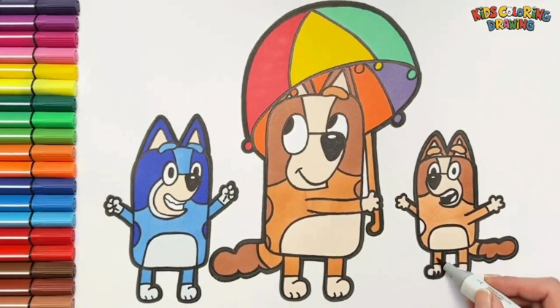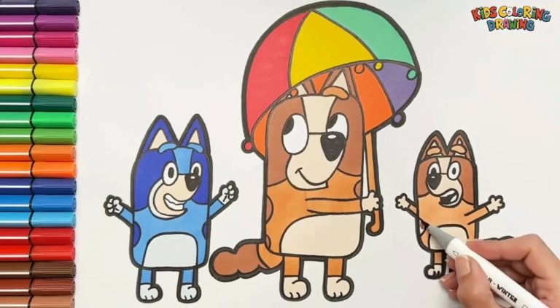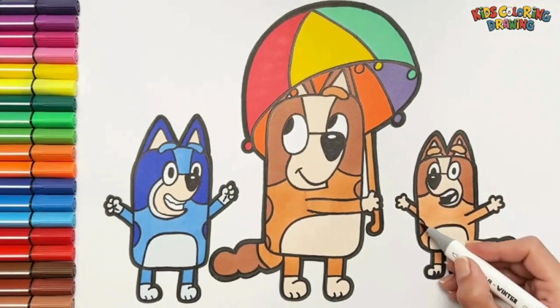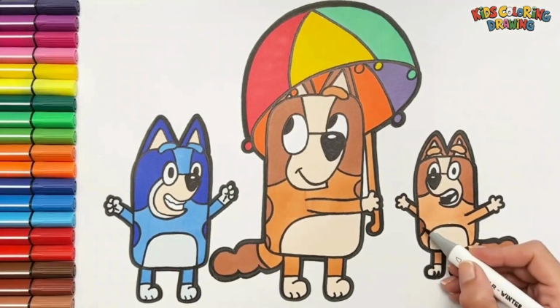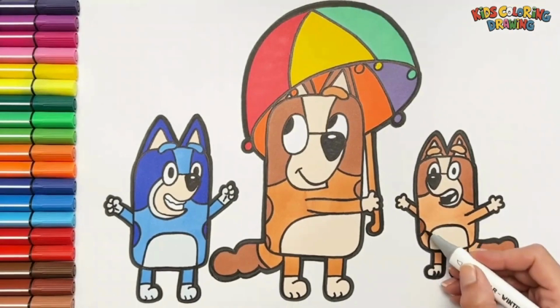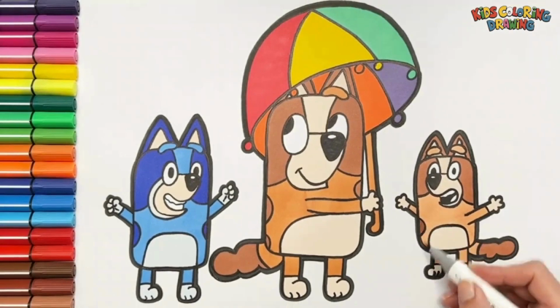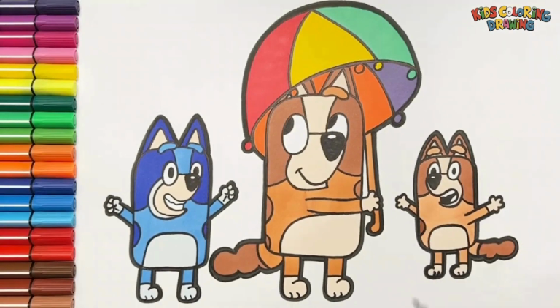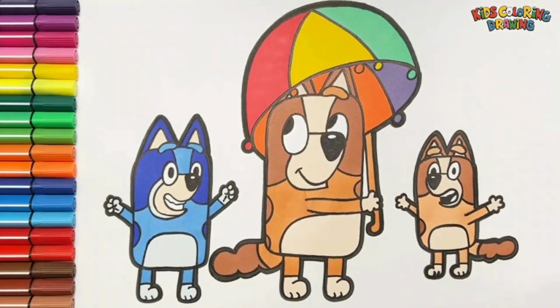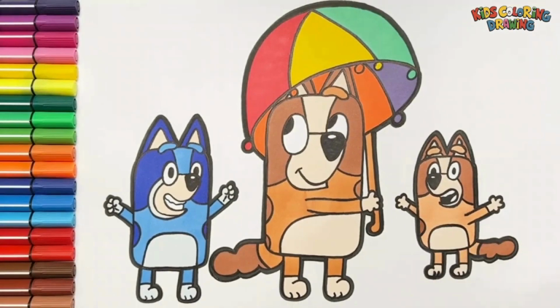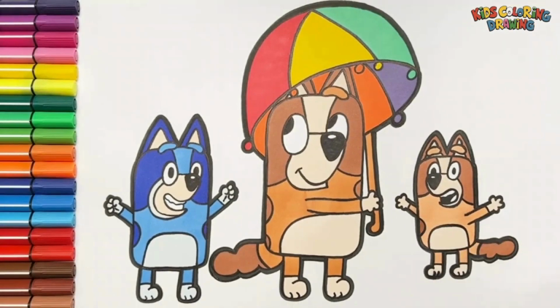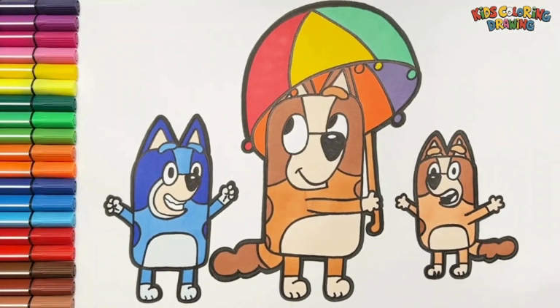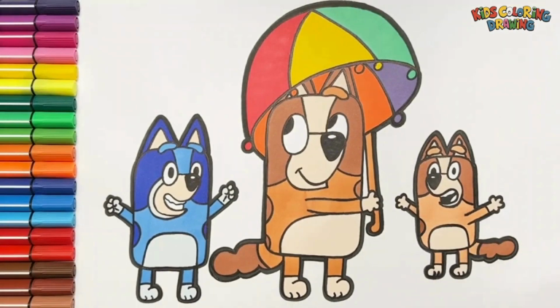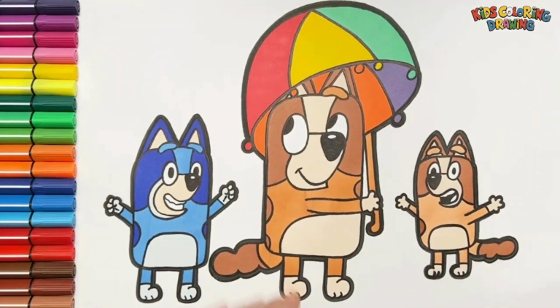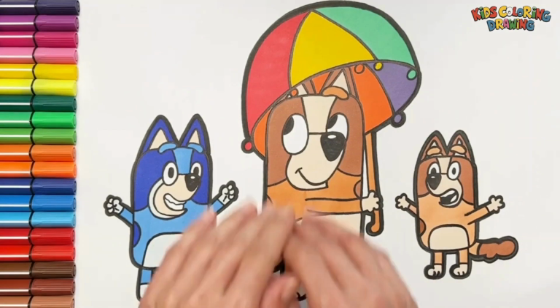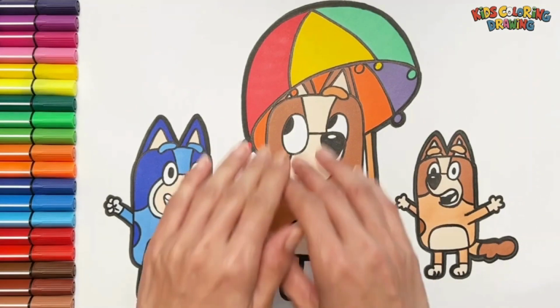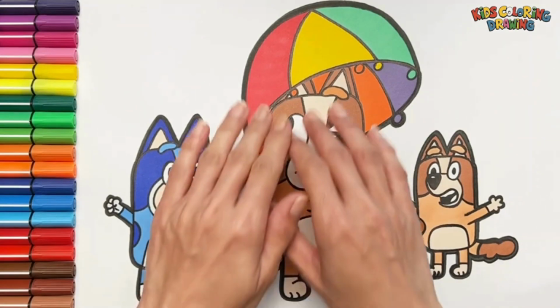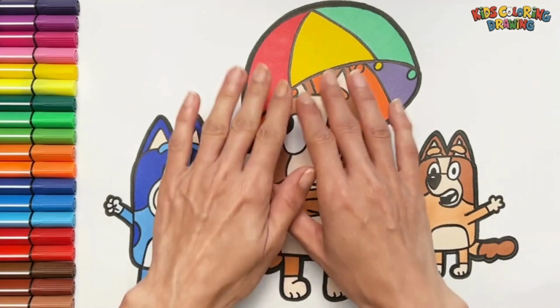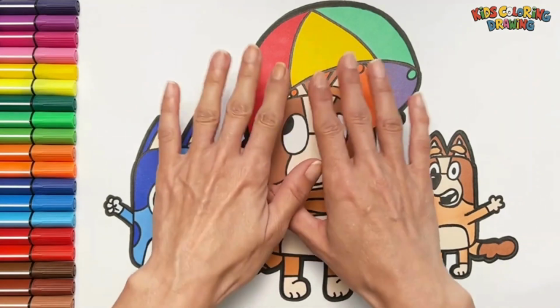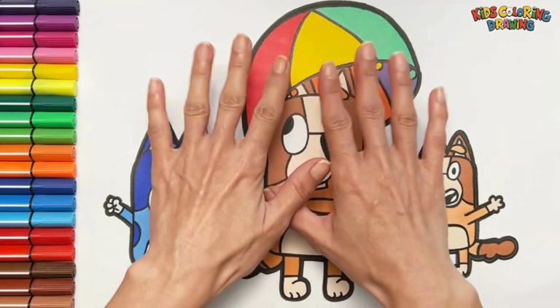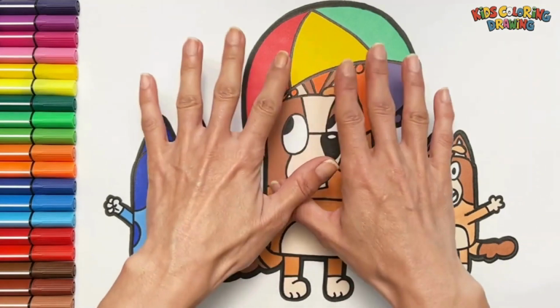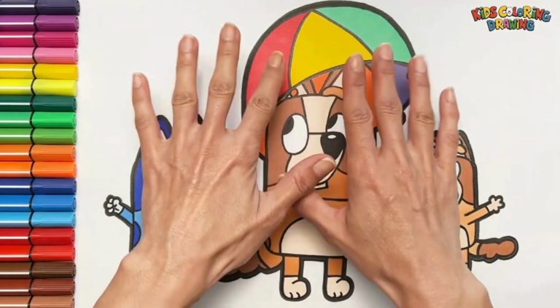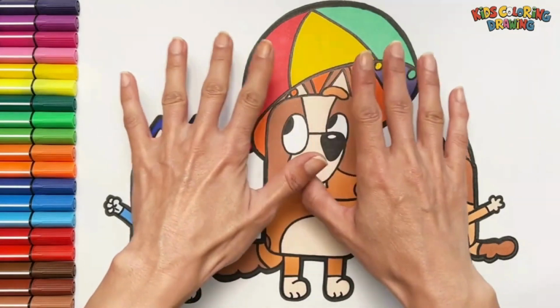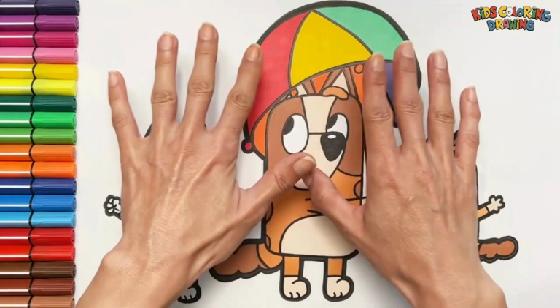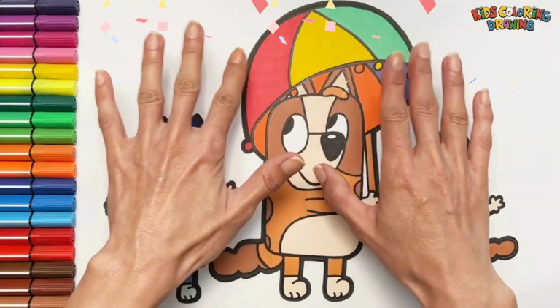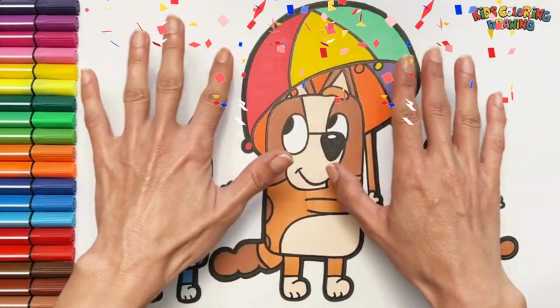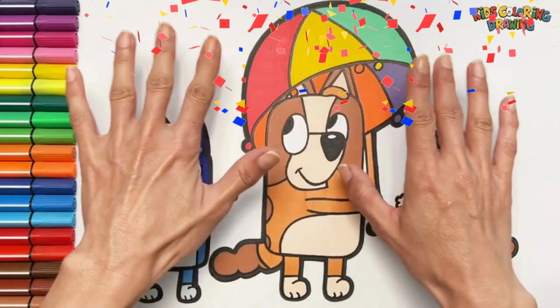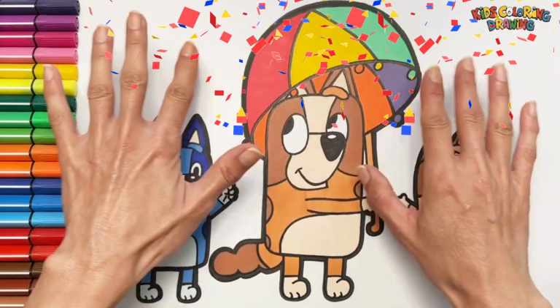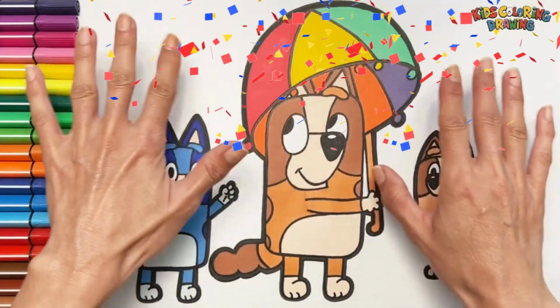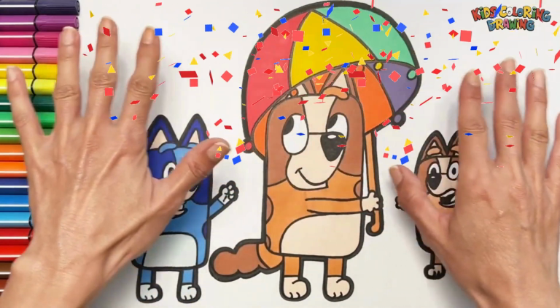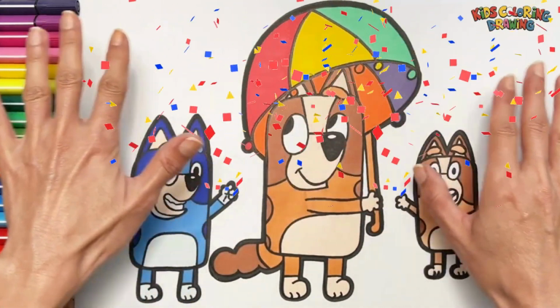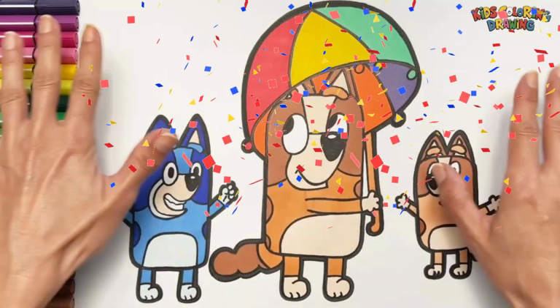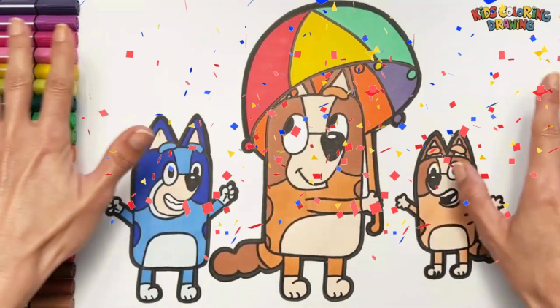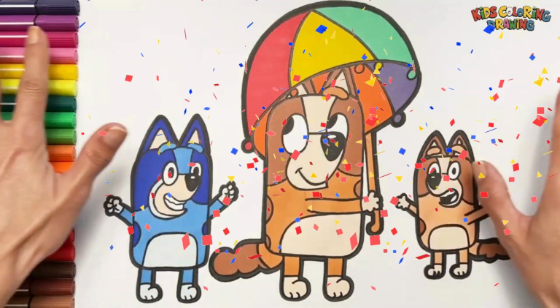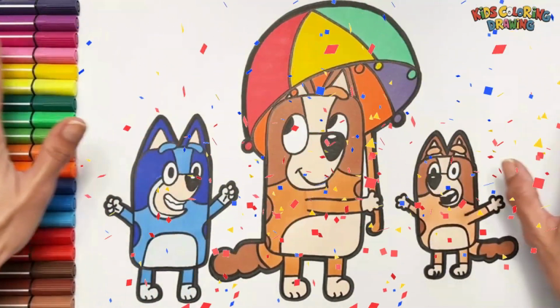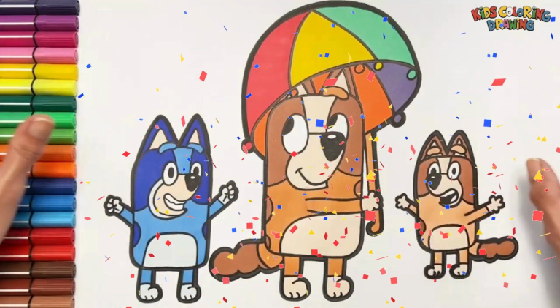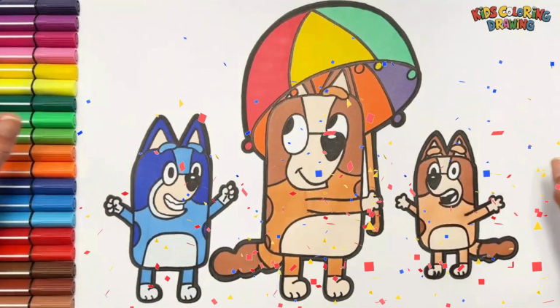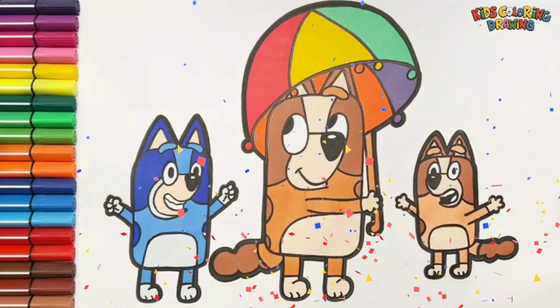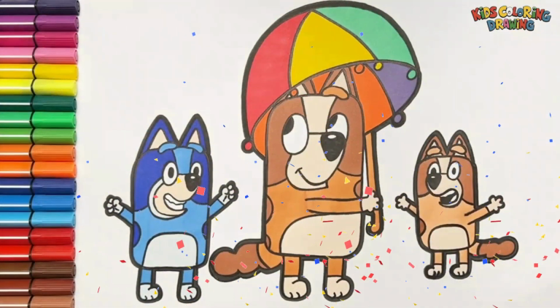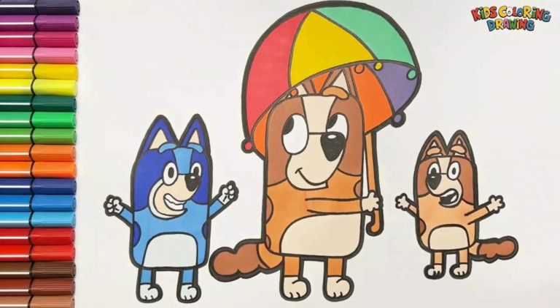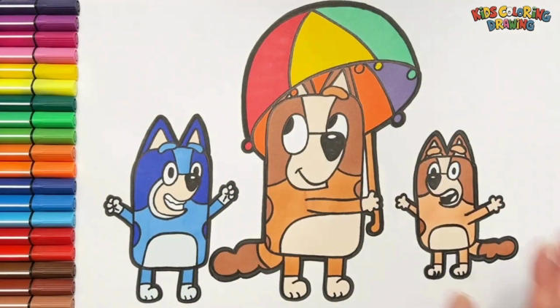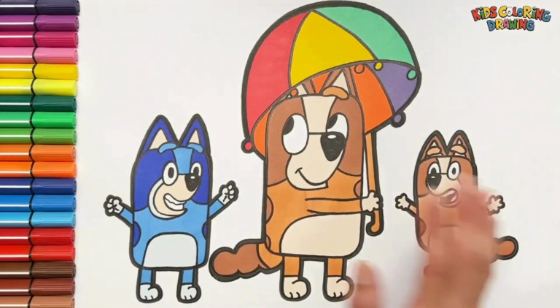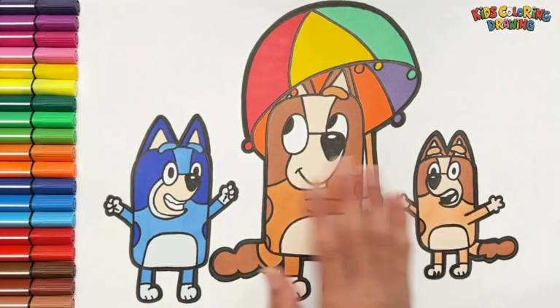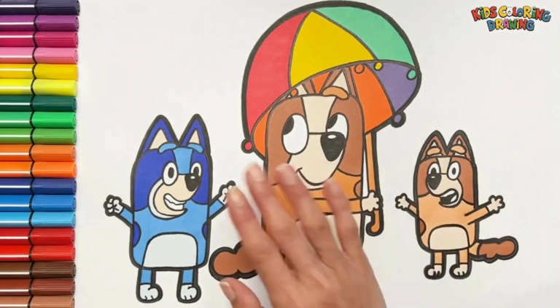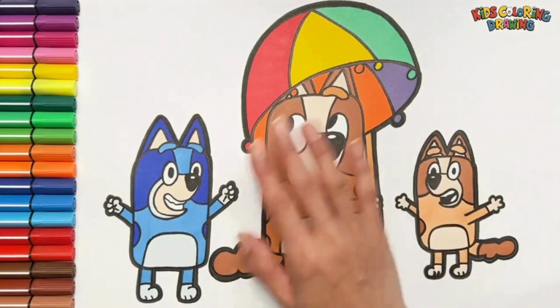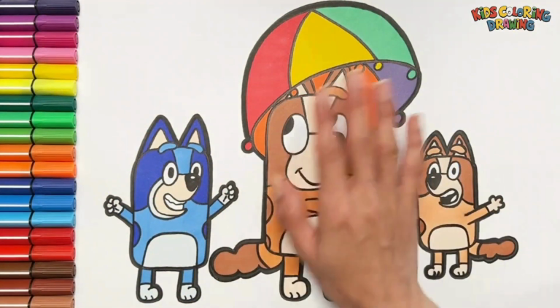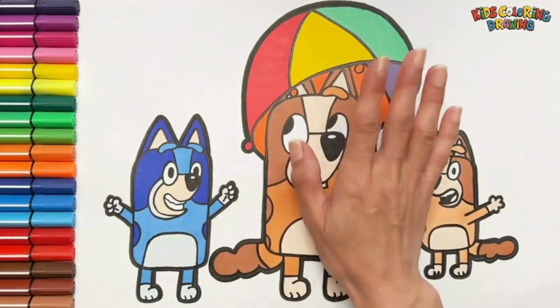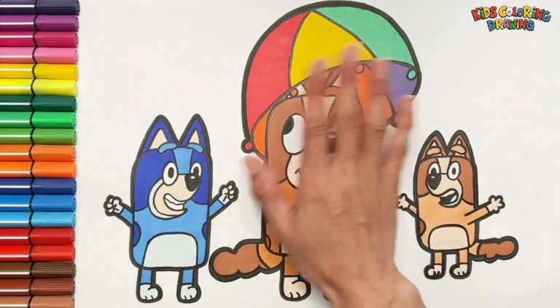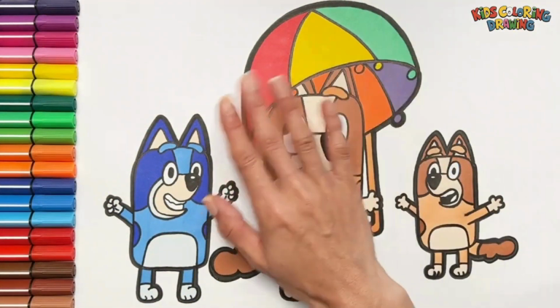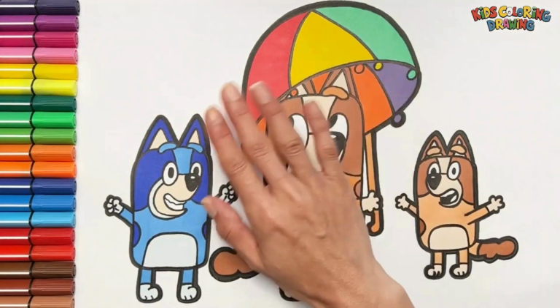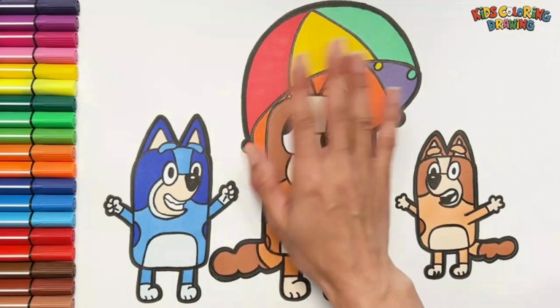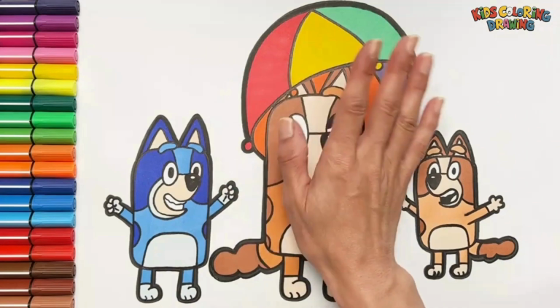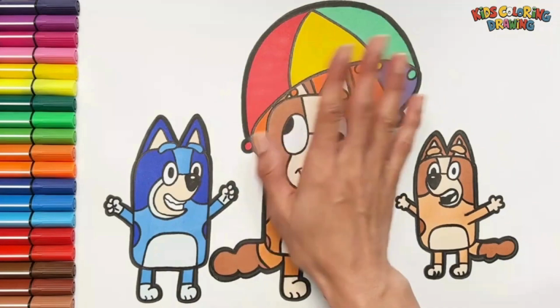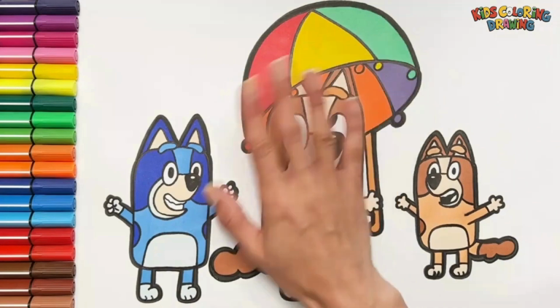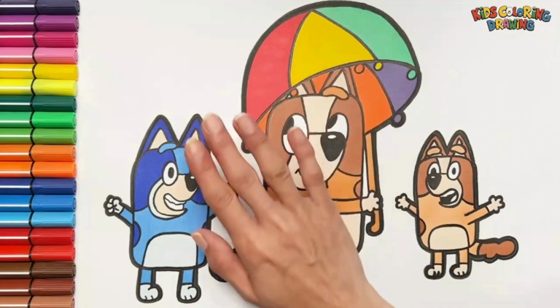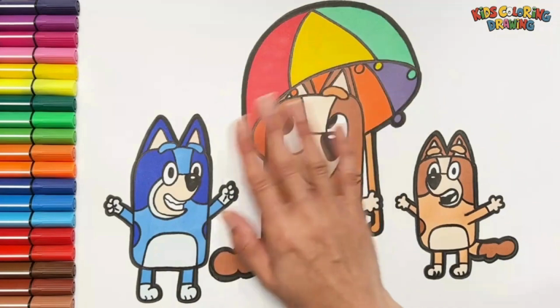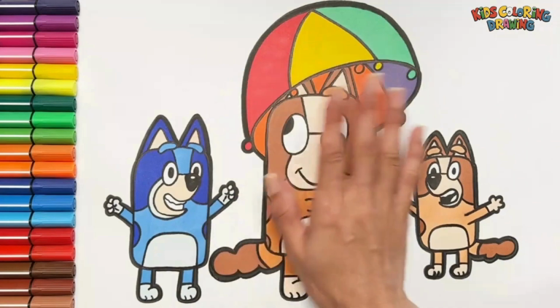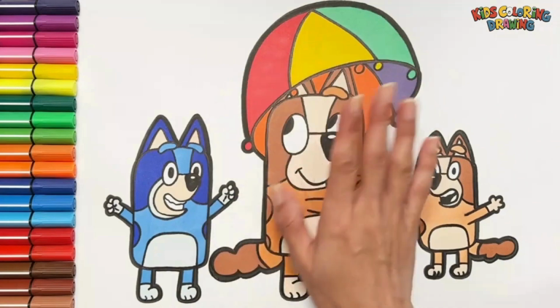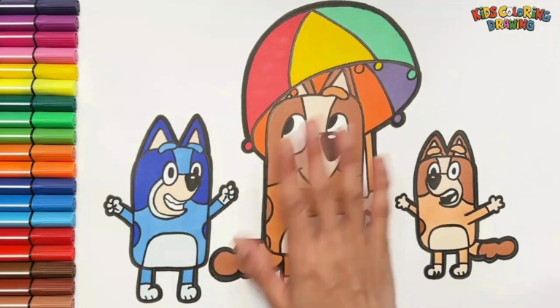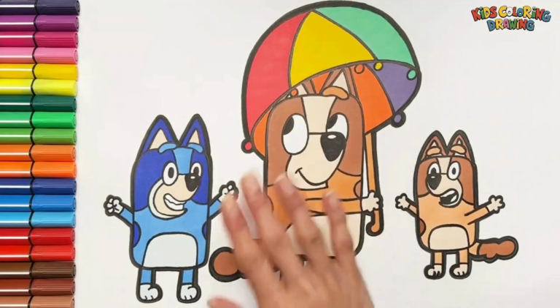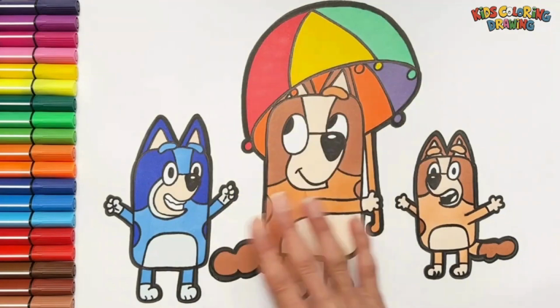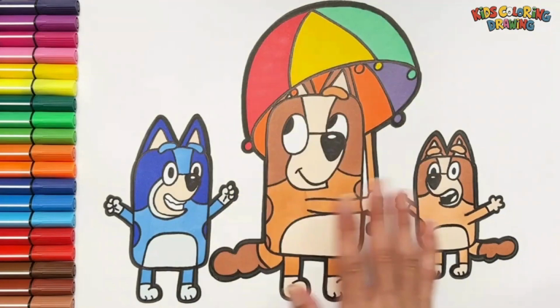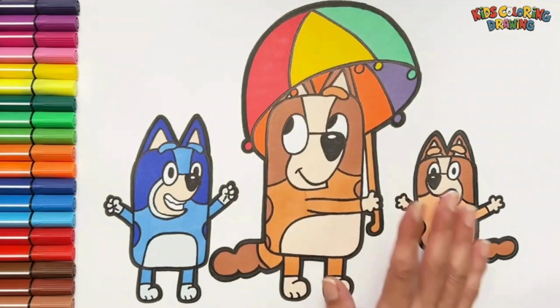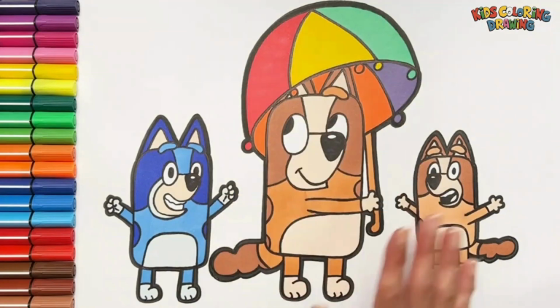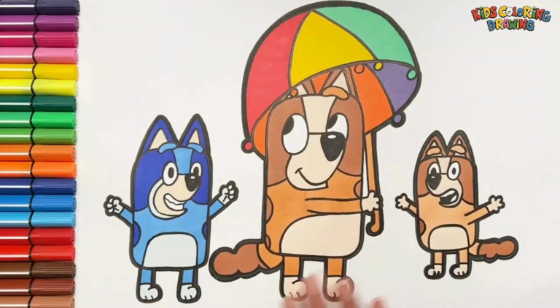It looks so beautiful. See you next video — I'll do more of them!